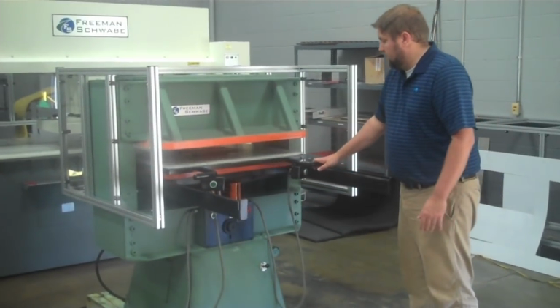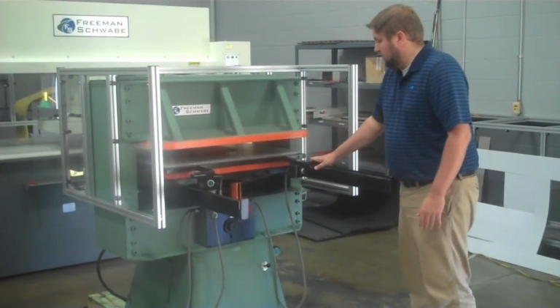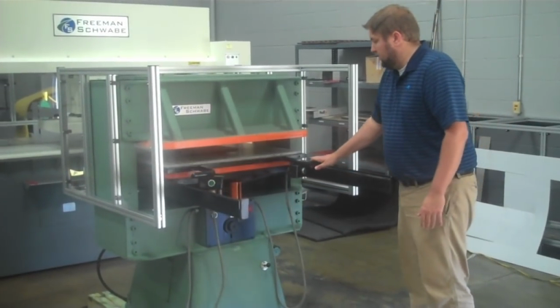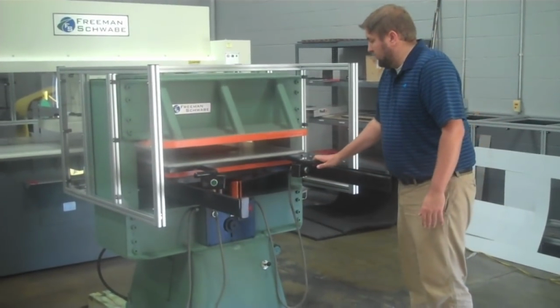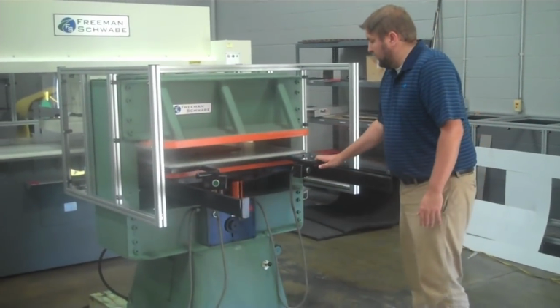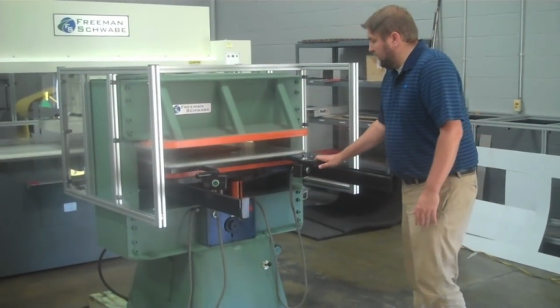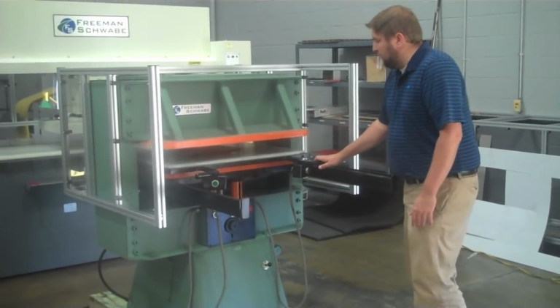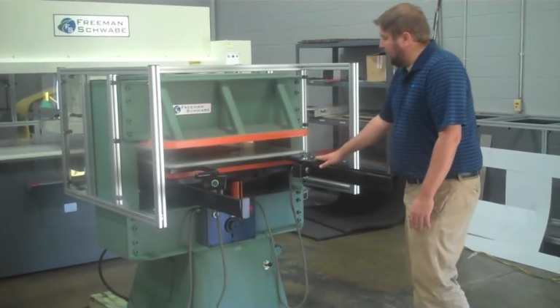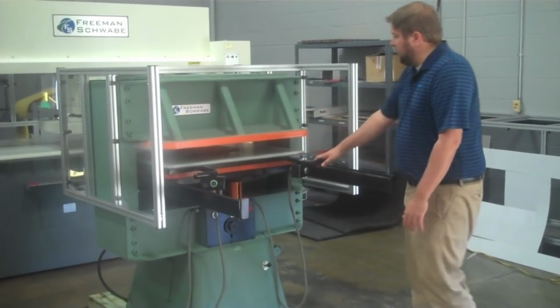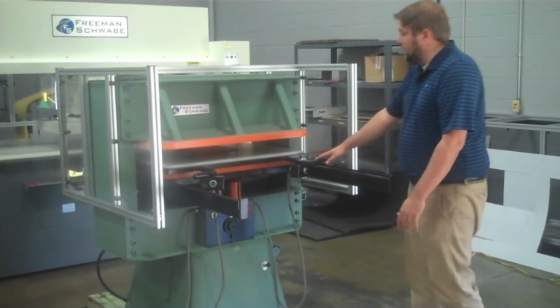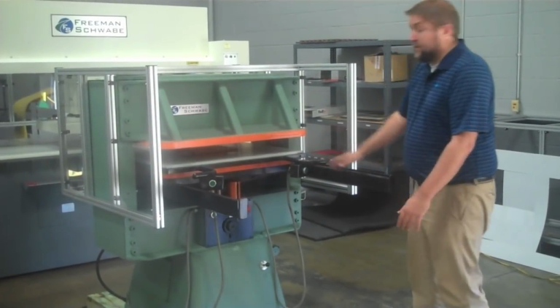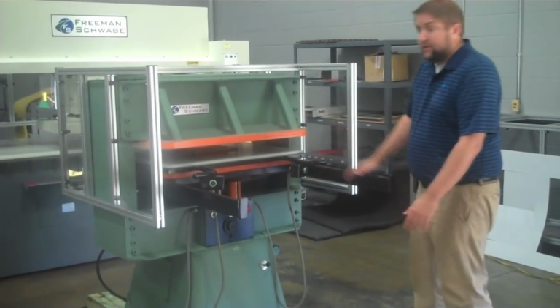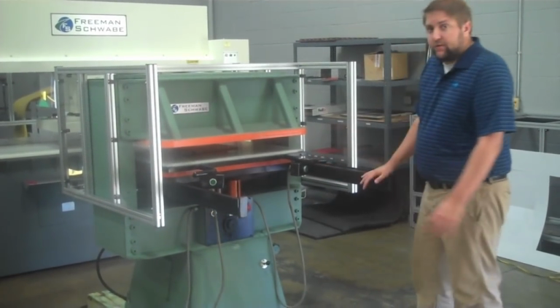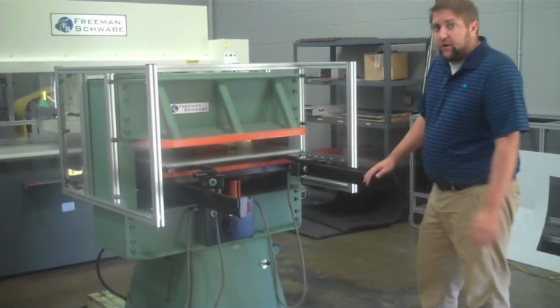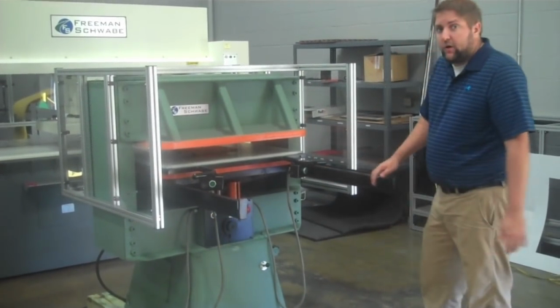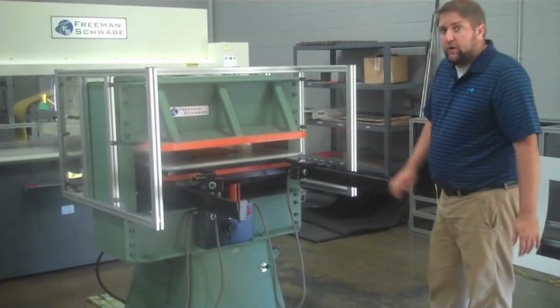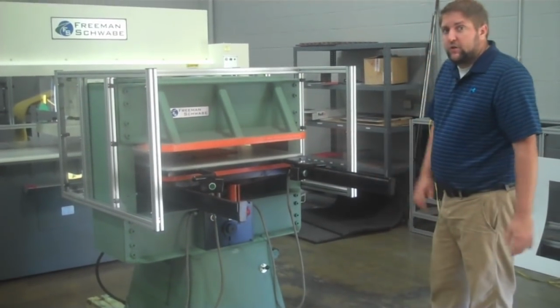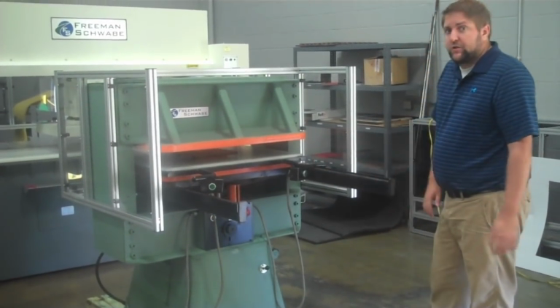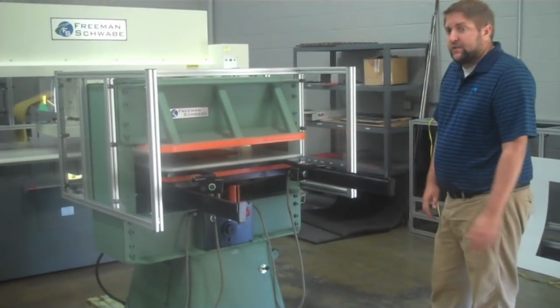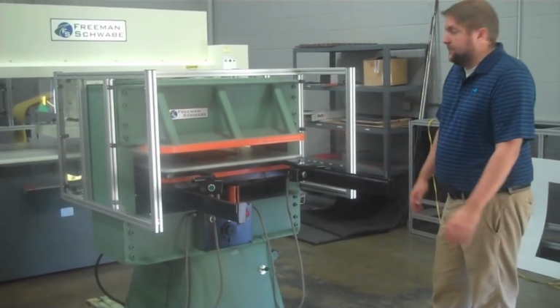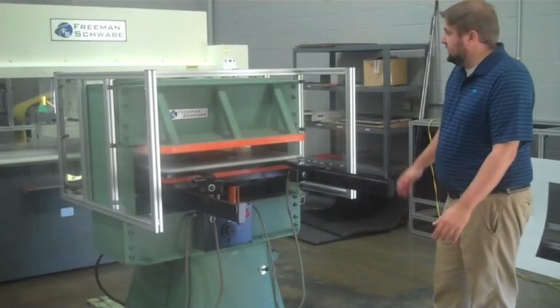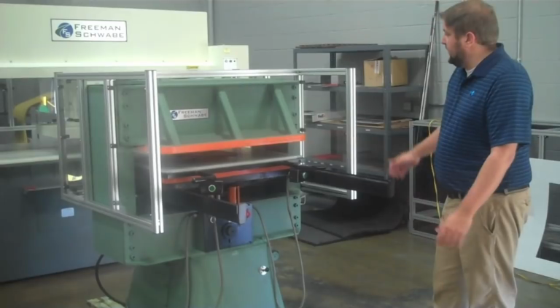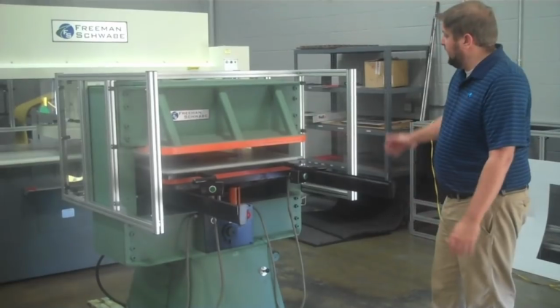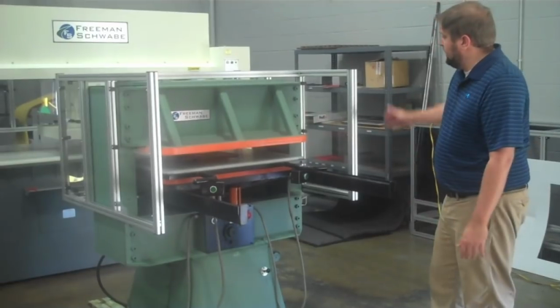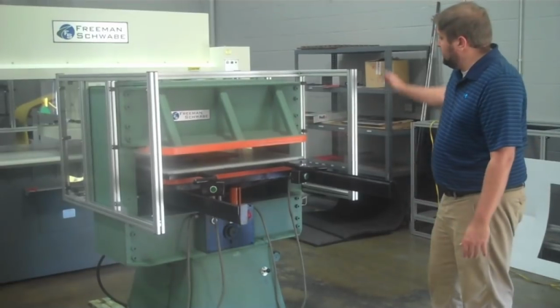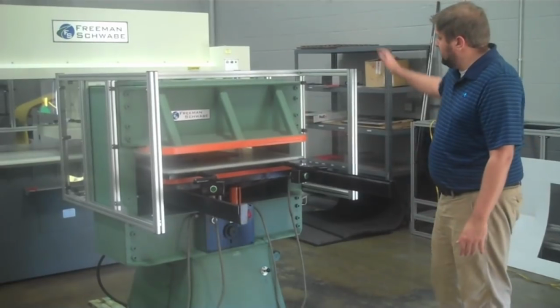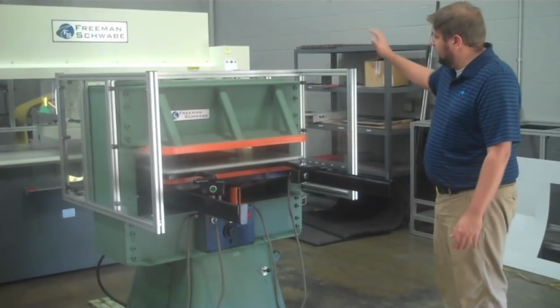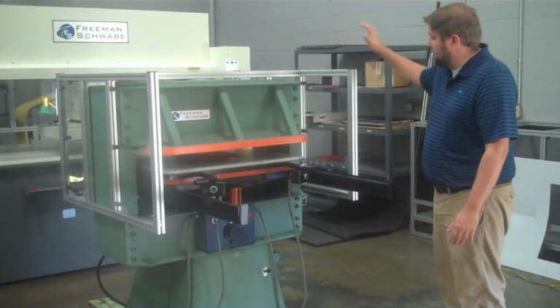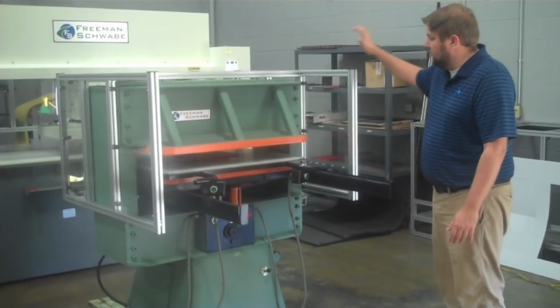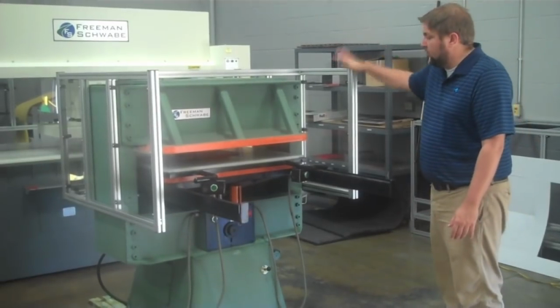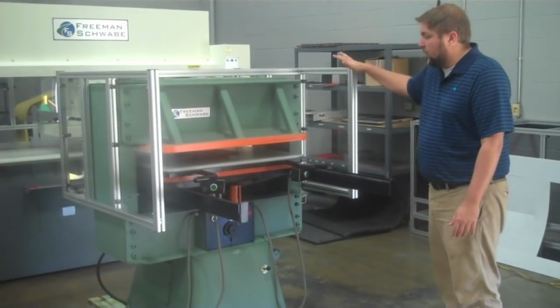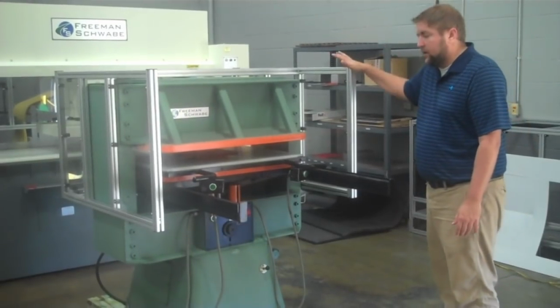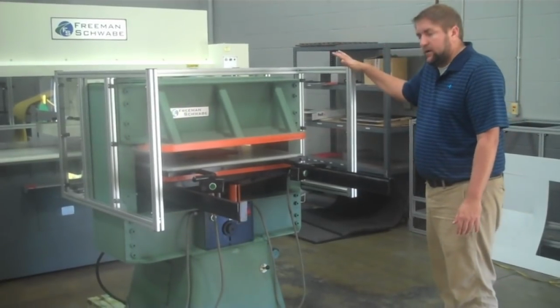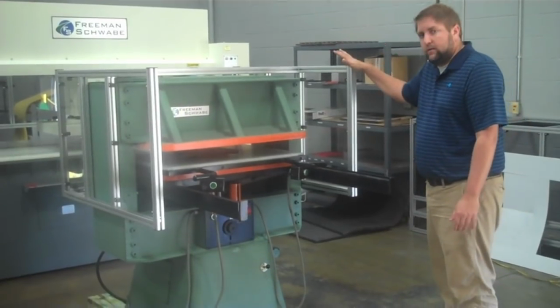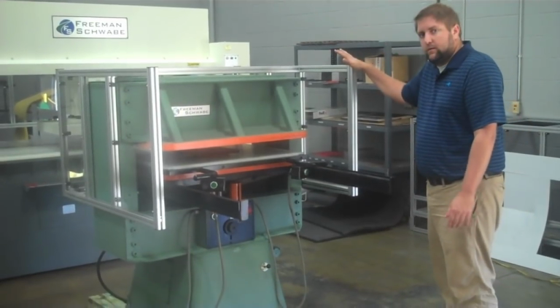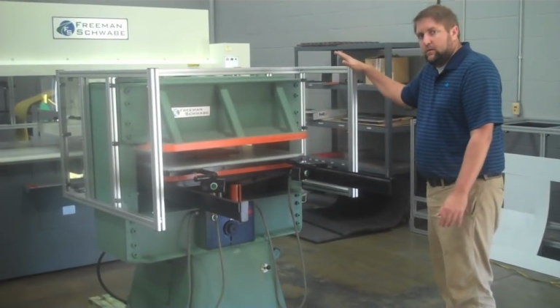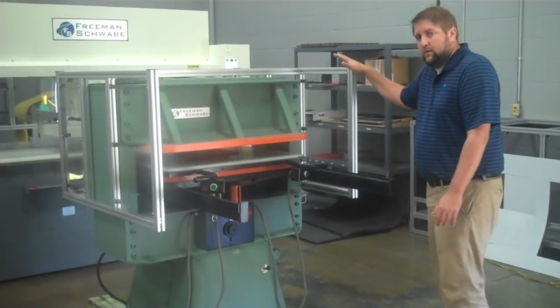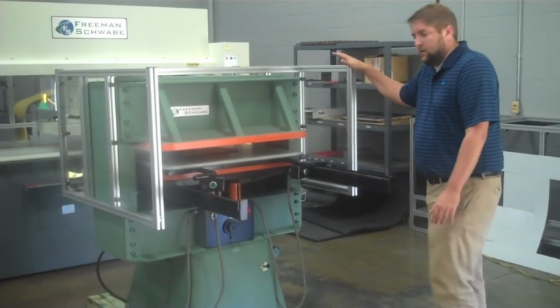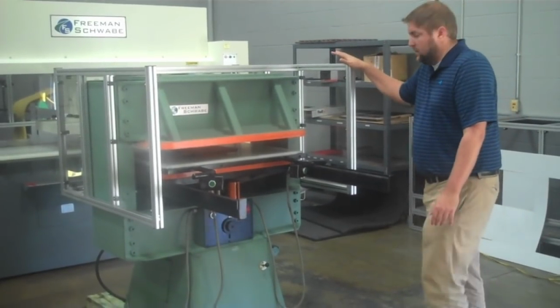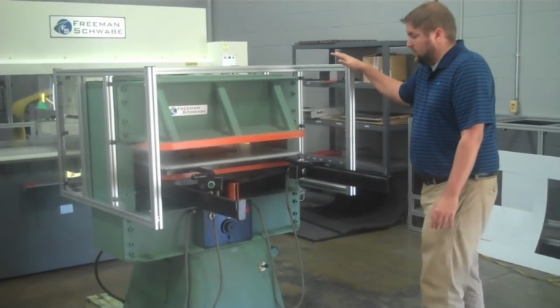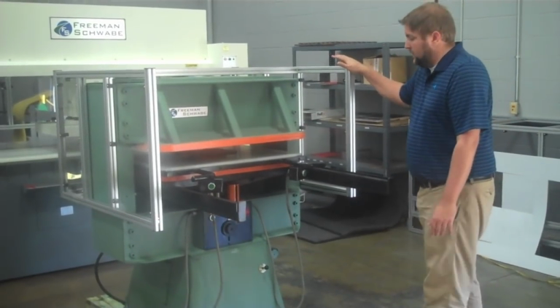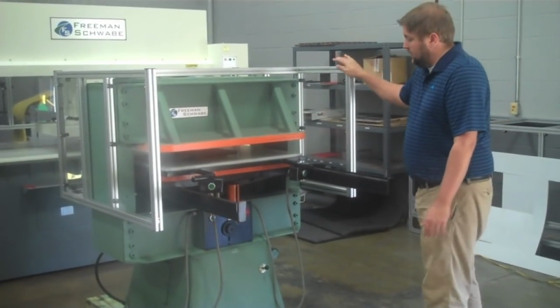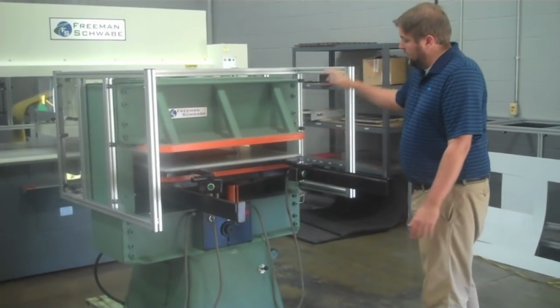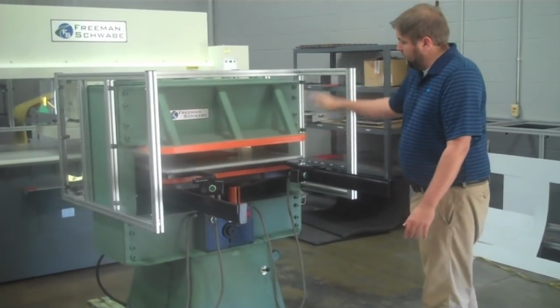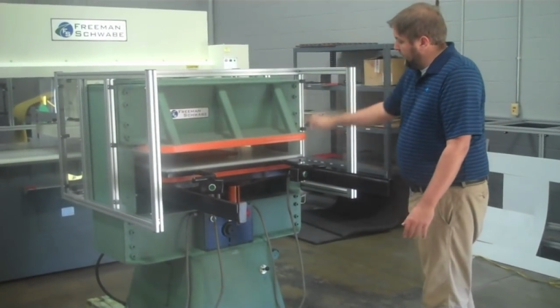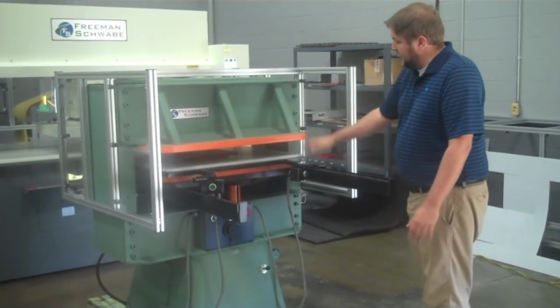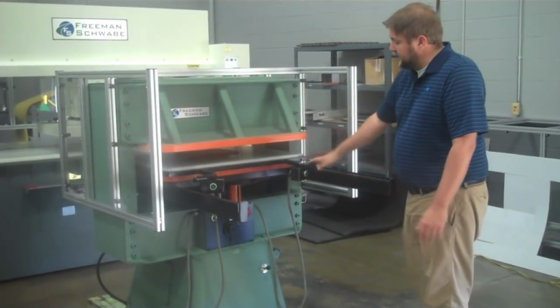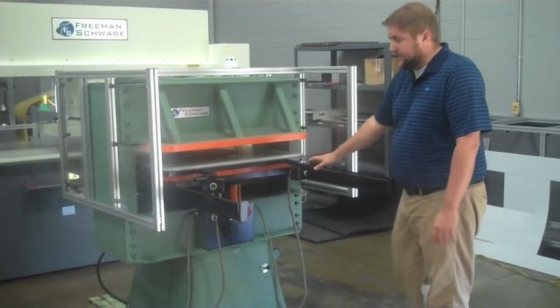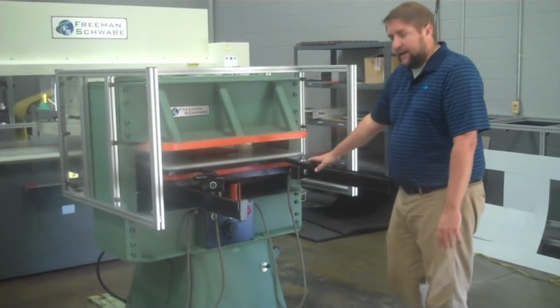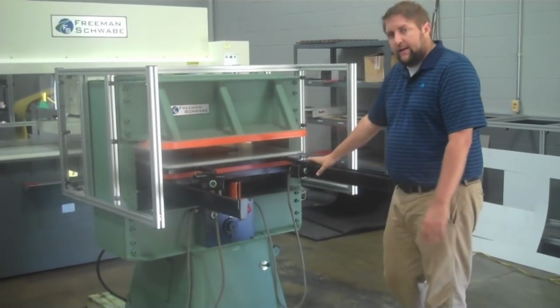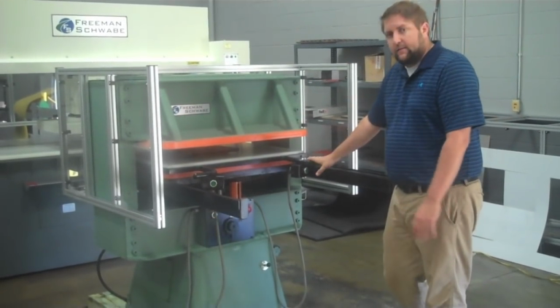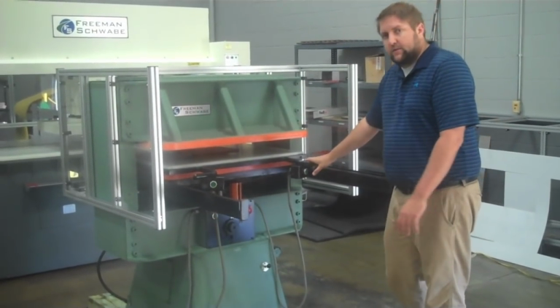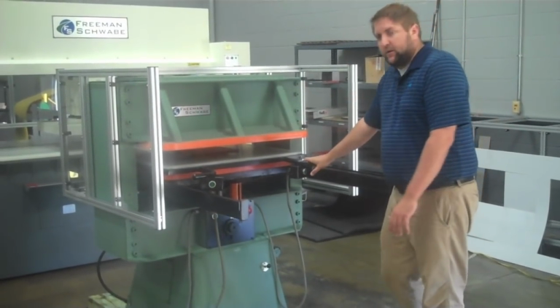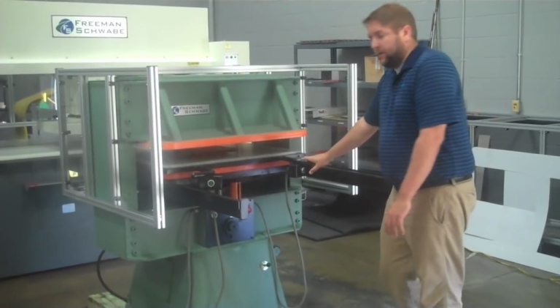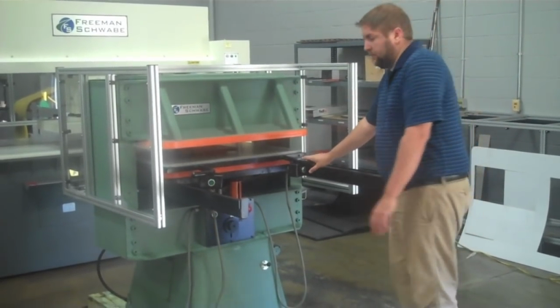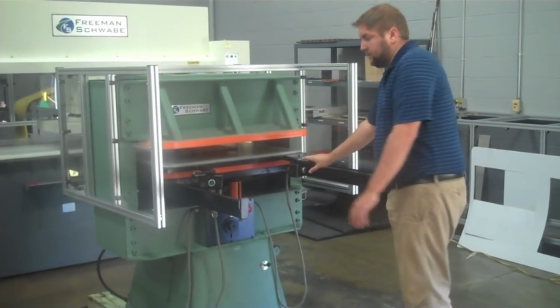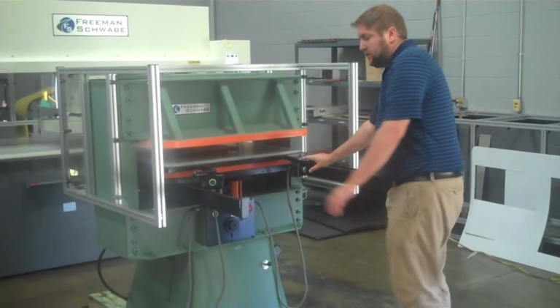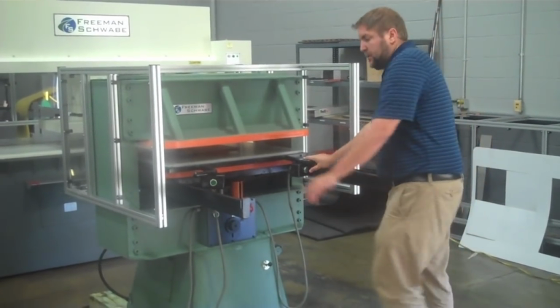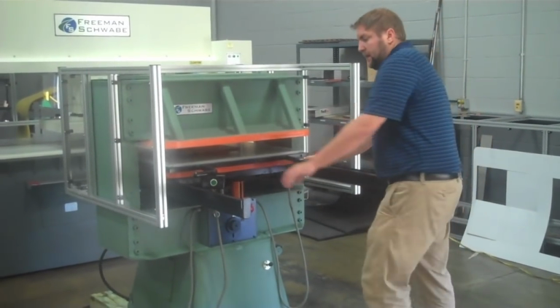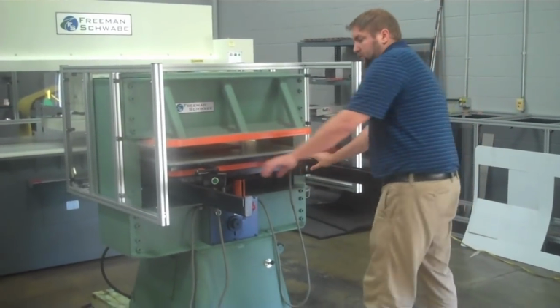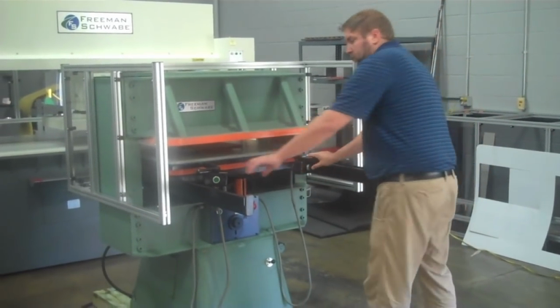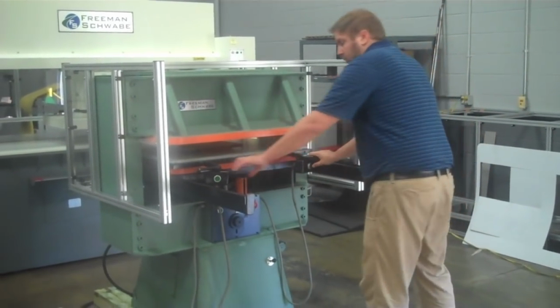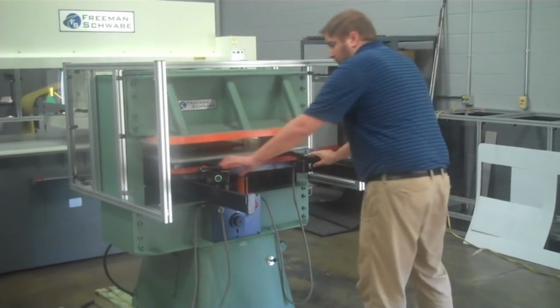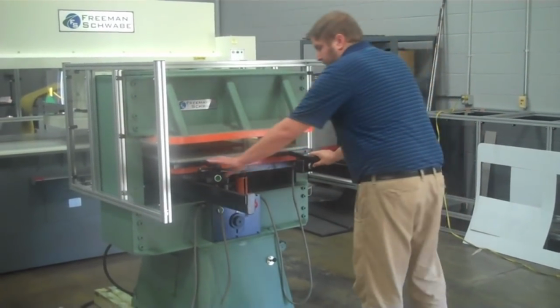We have brought it up to current OSHA safety standards: new guarding, anti-tie down circuit, two-hand controls.